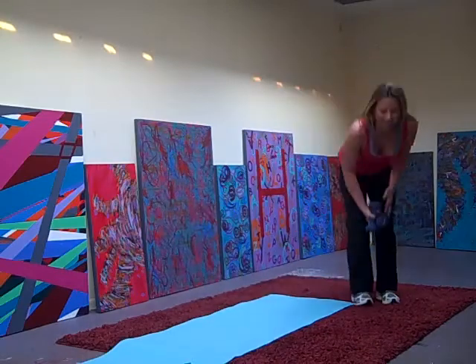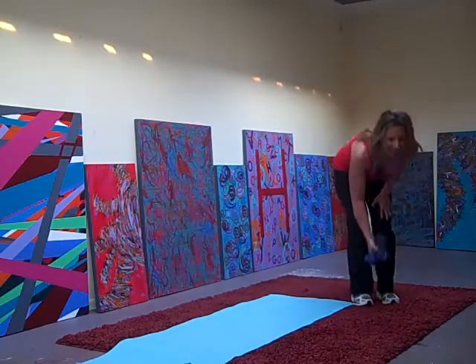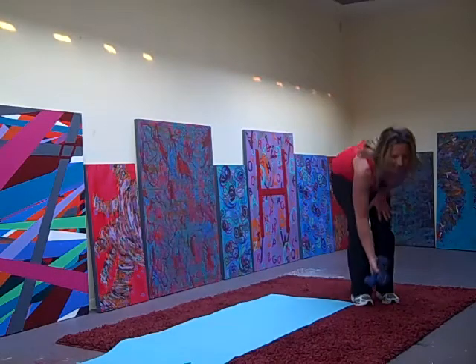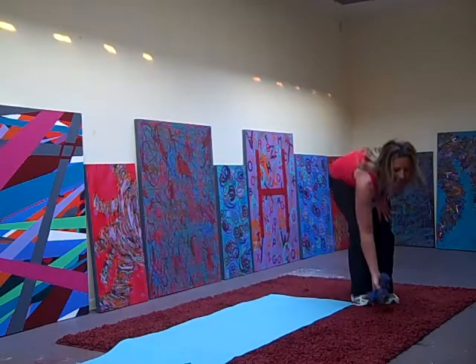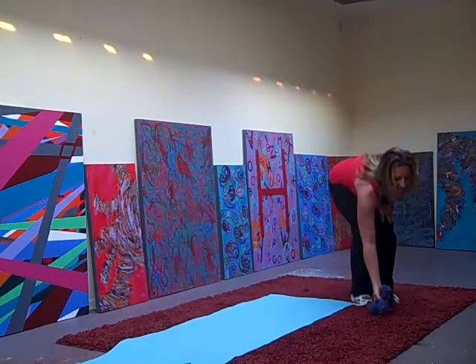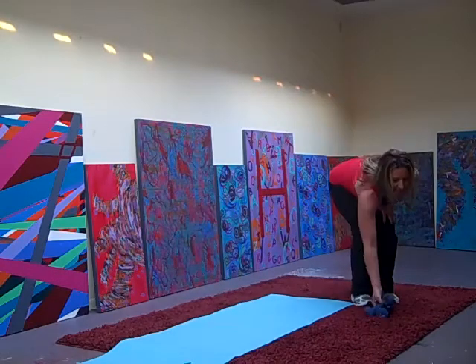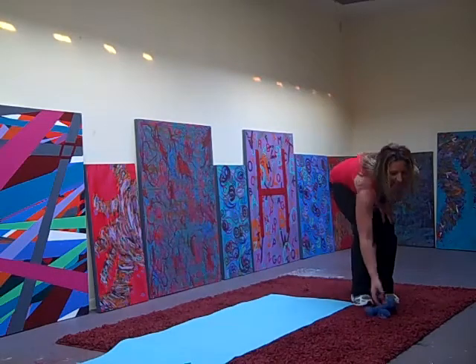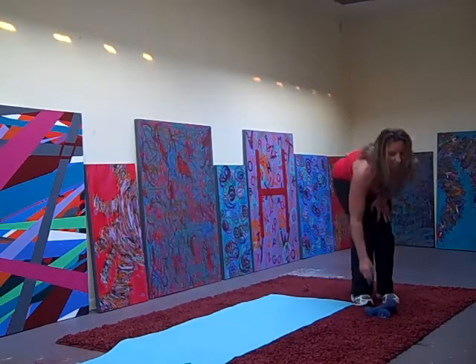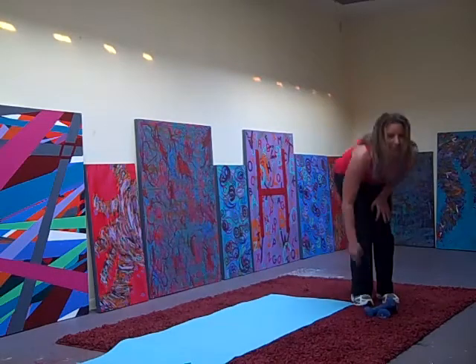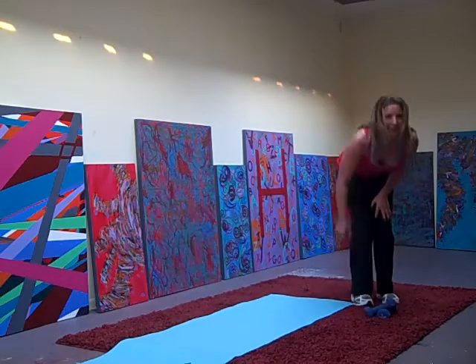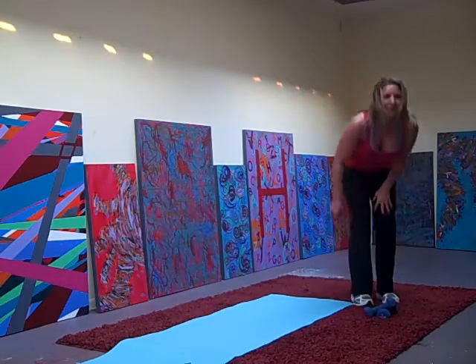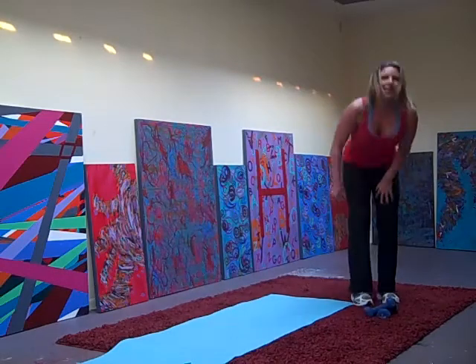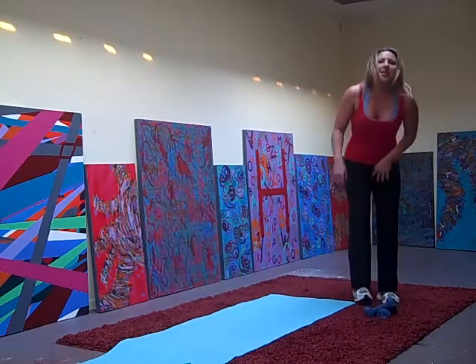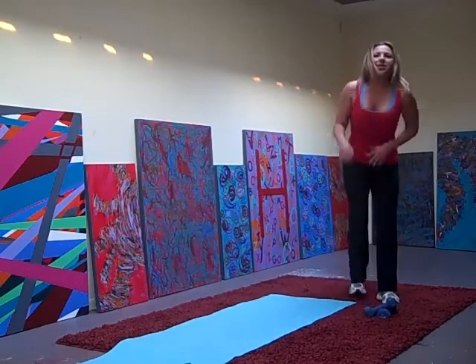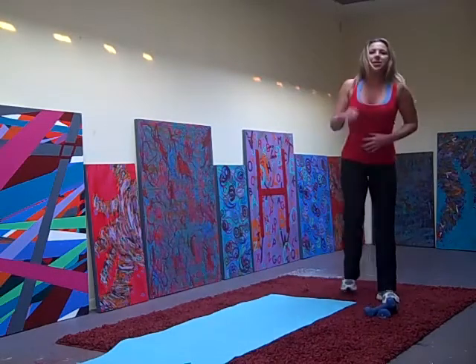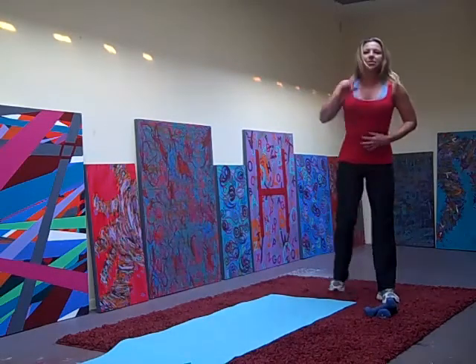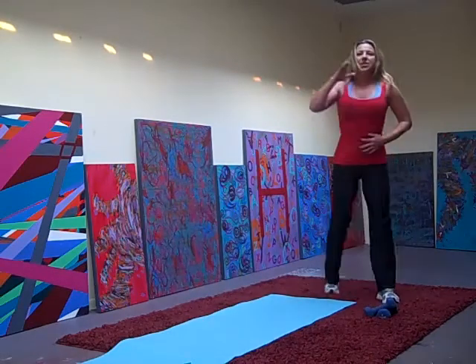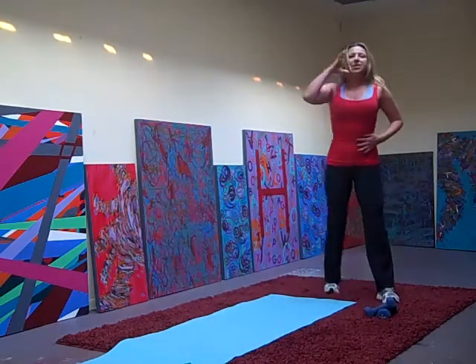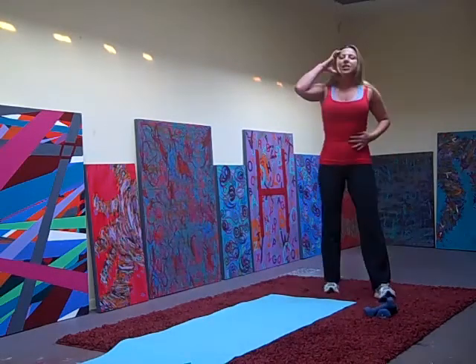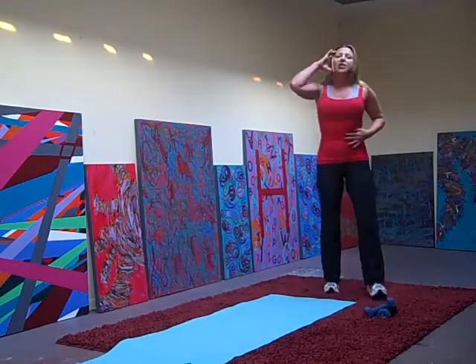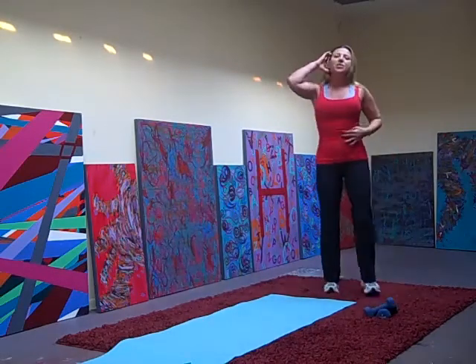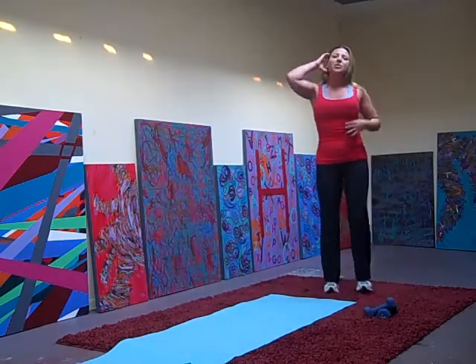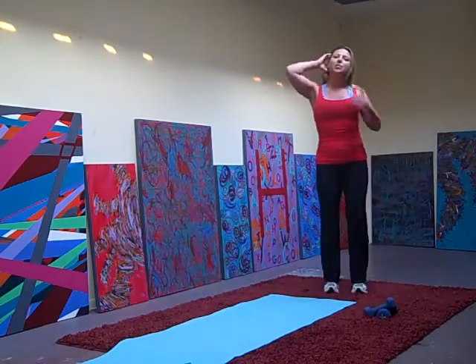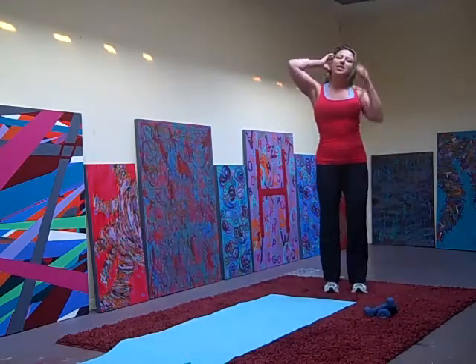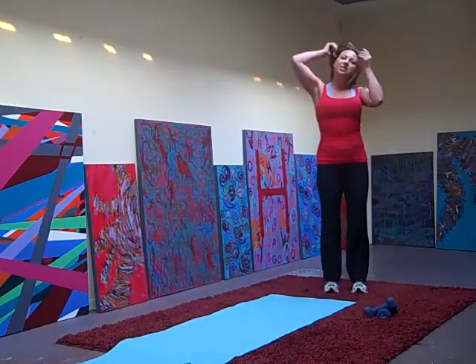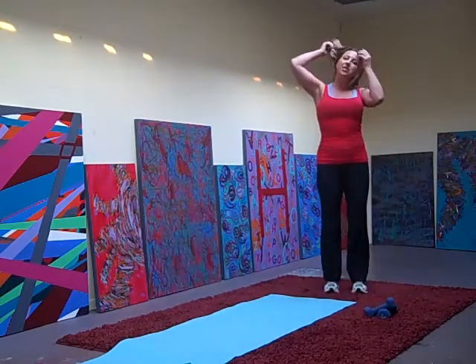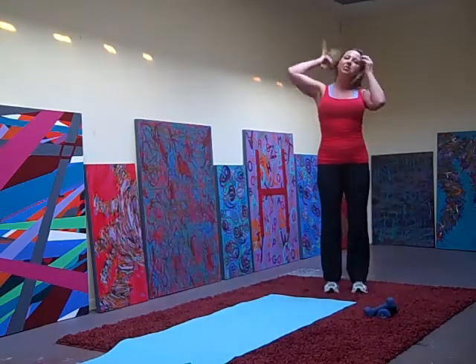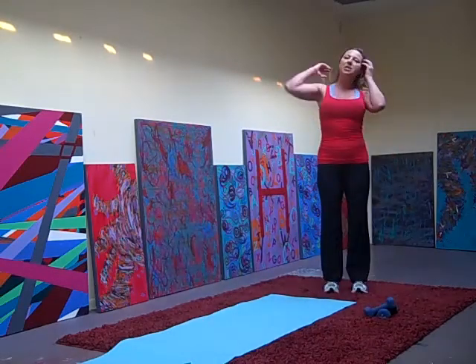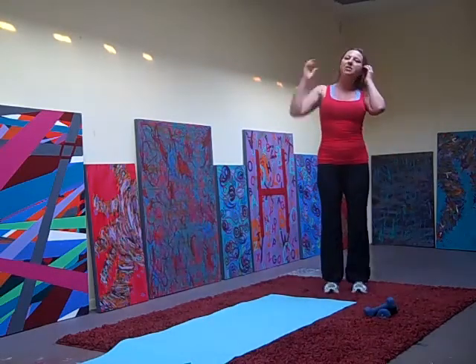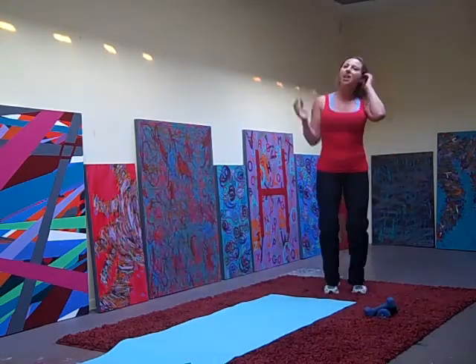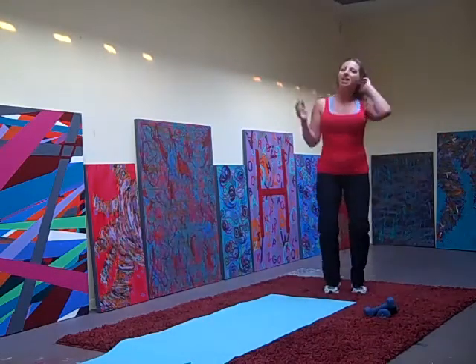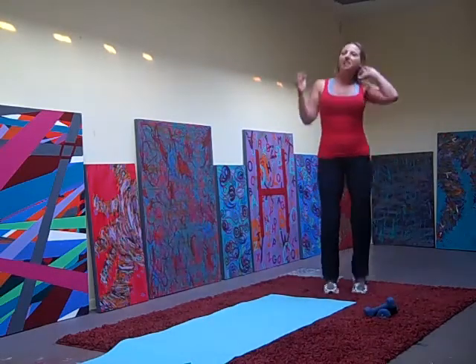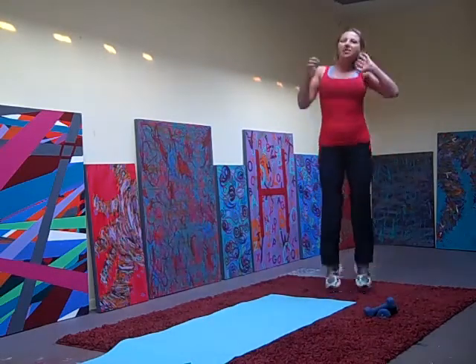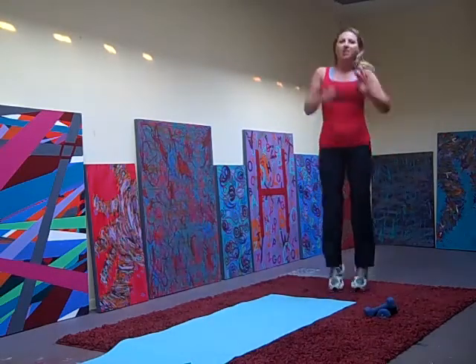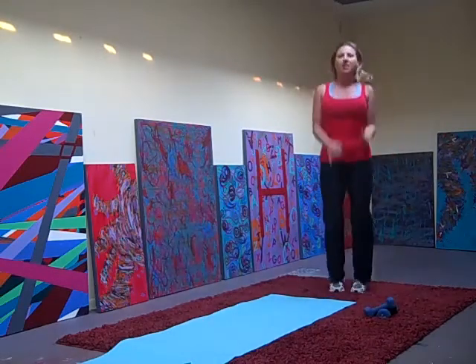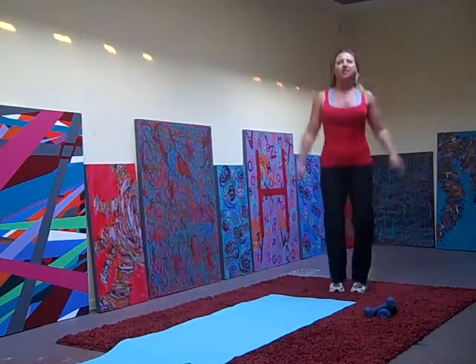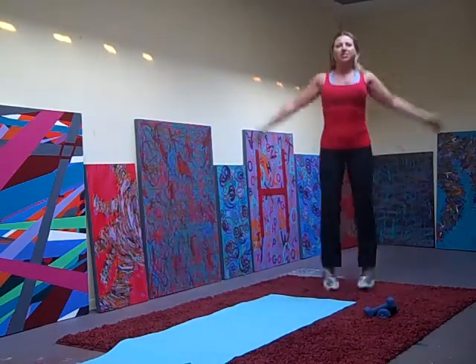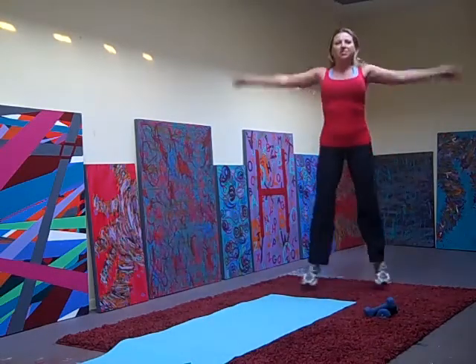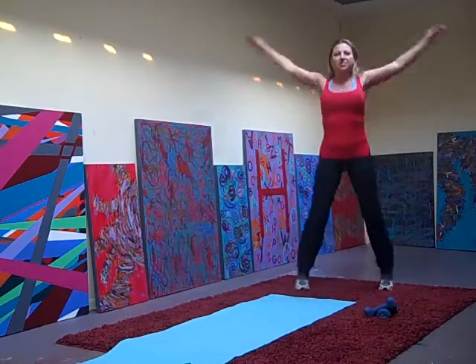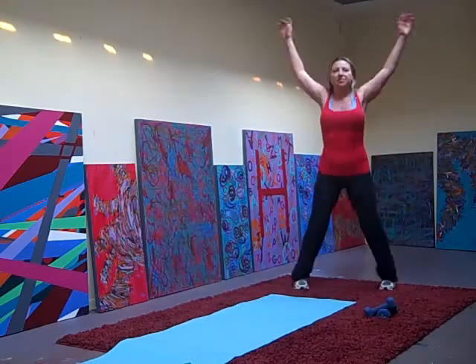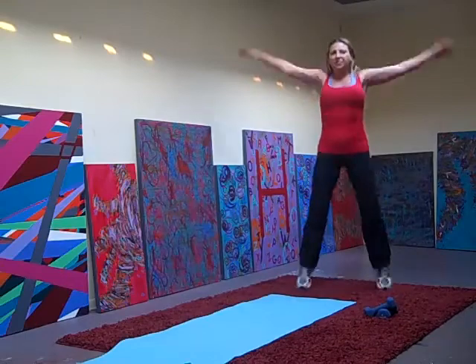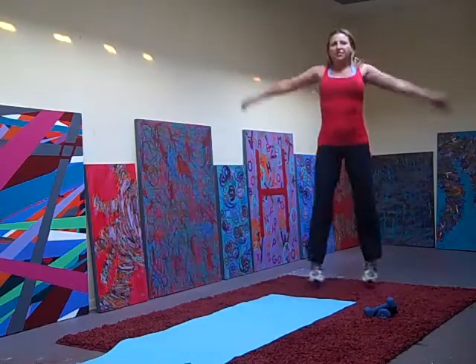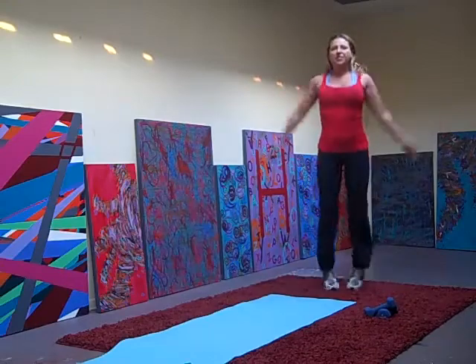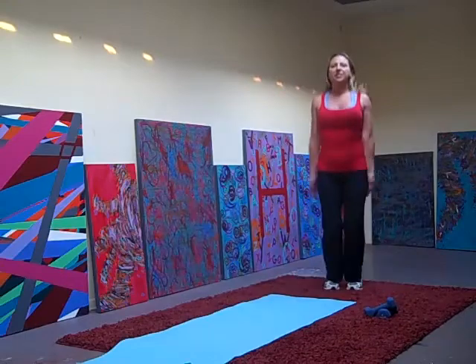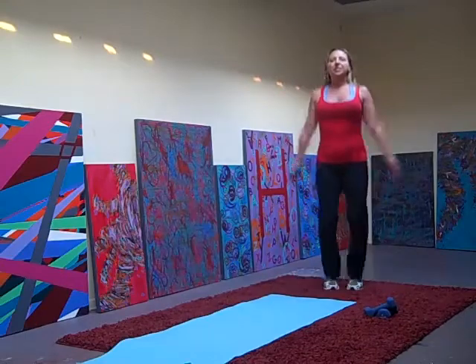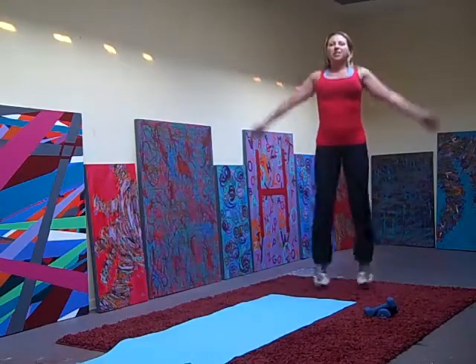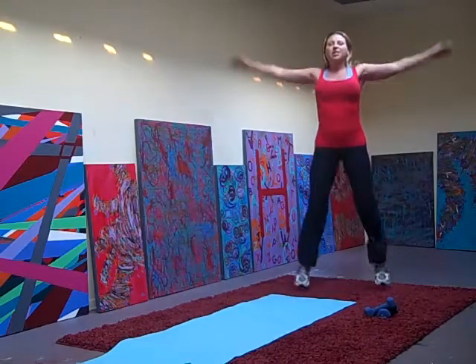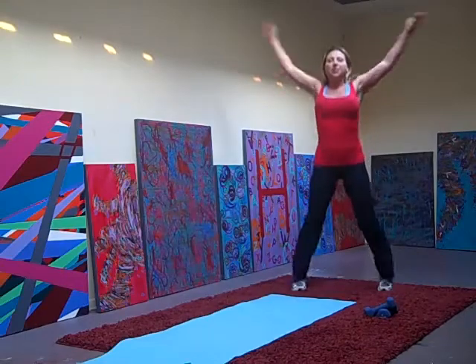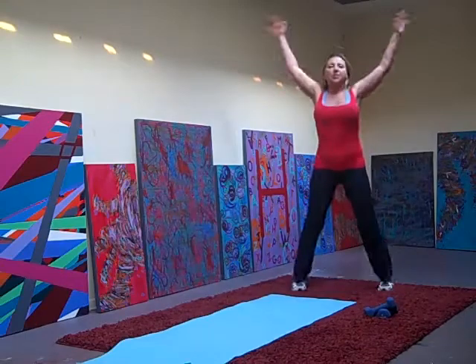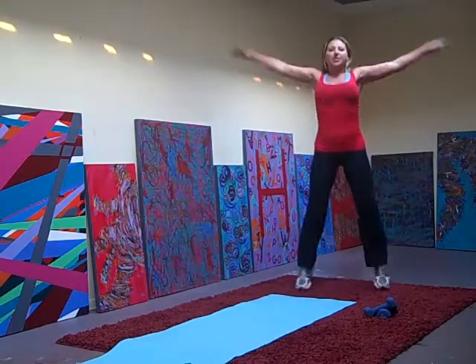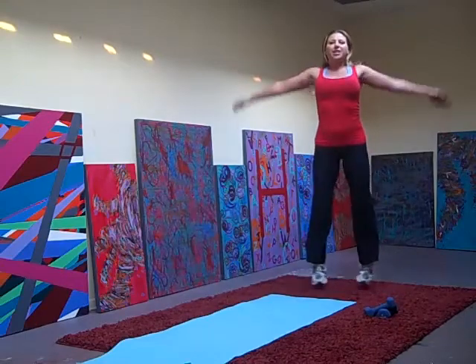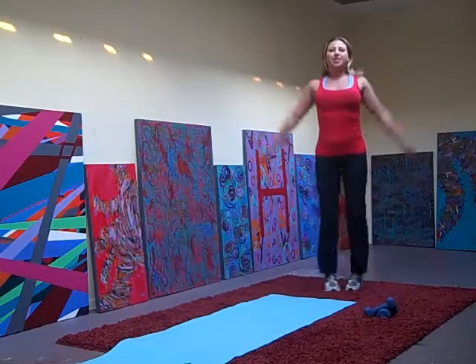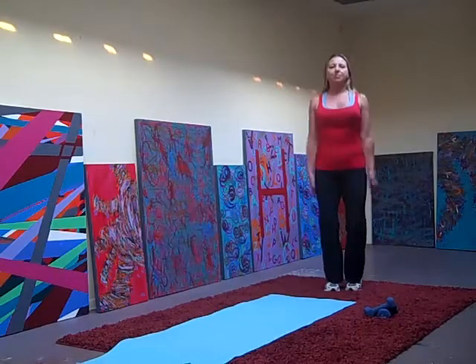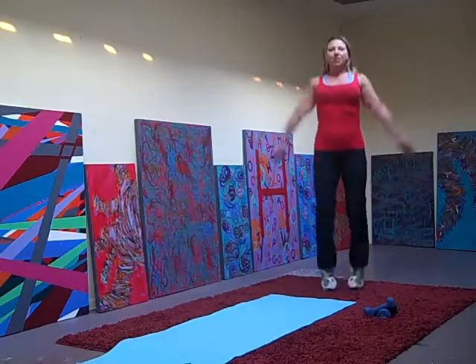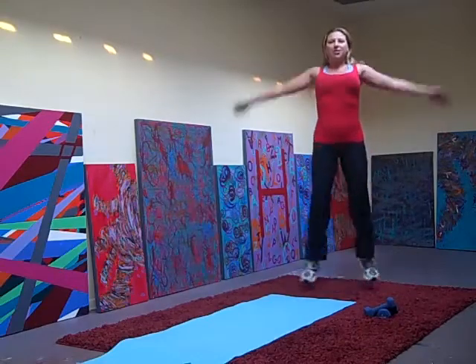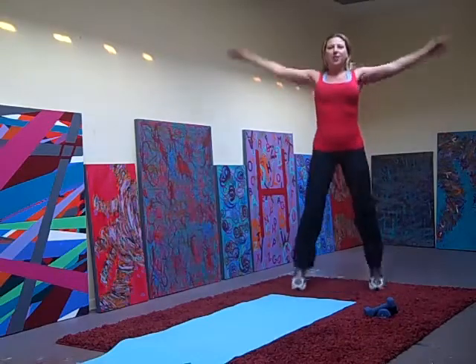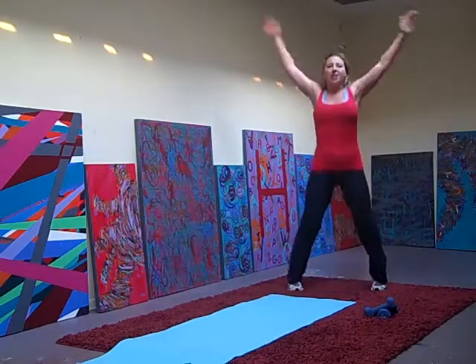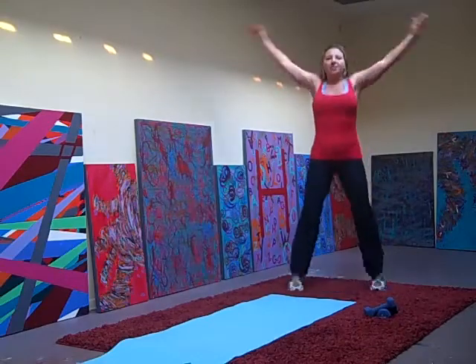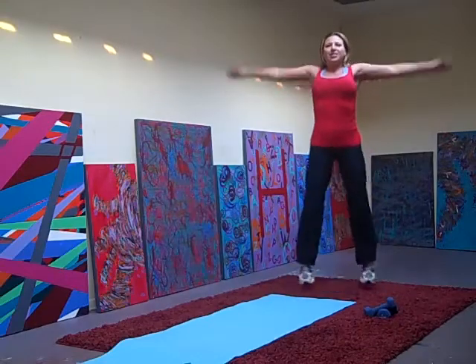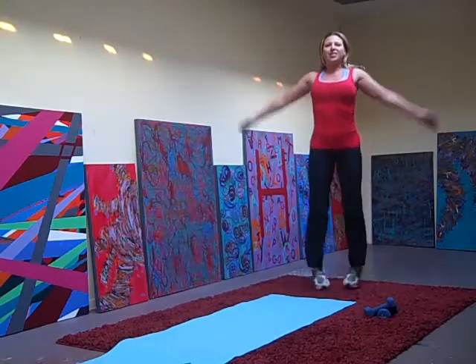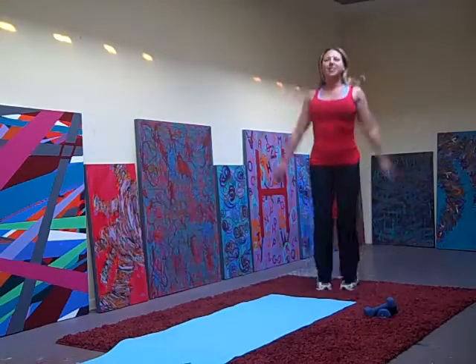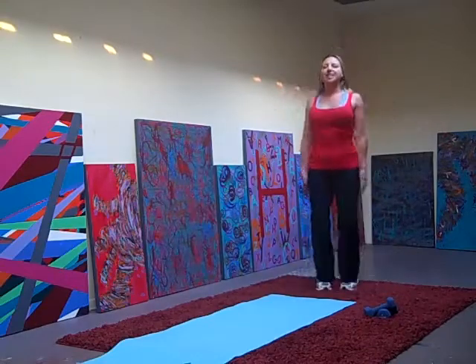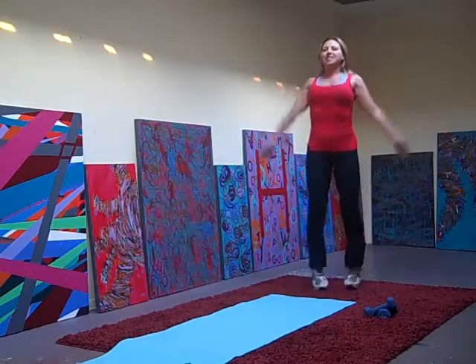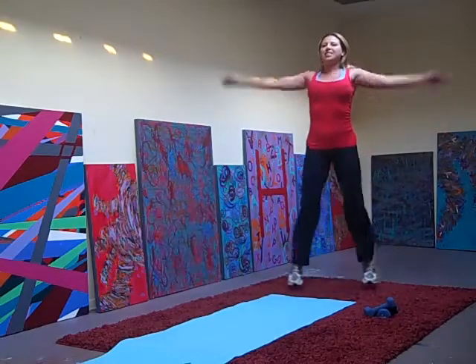Take a break with the arms — 20 jumping jacks. Then we've got some new exercises.